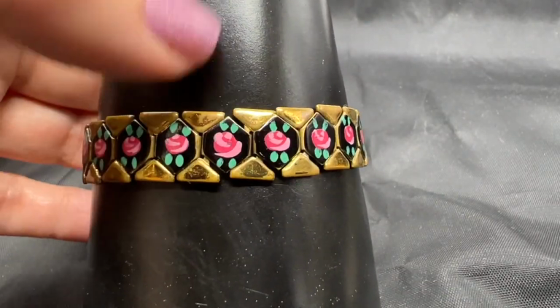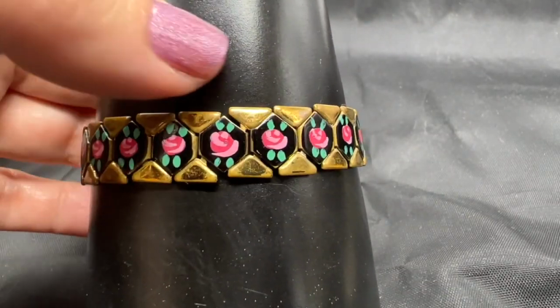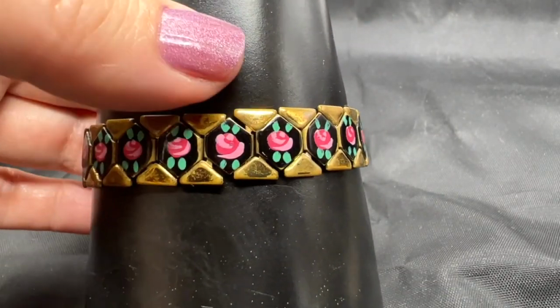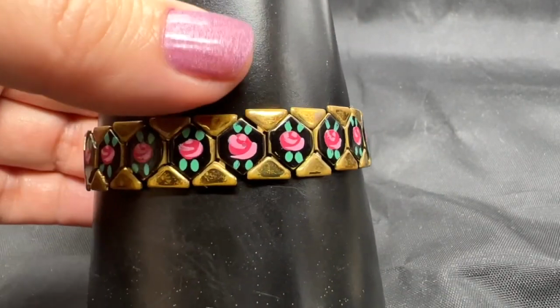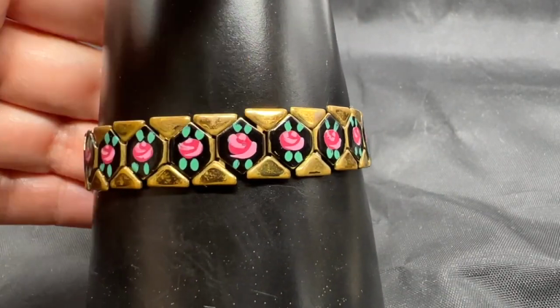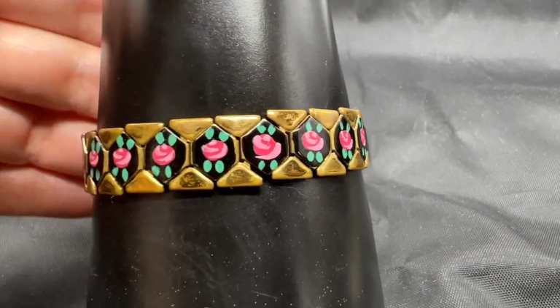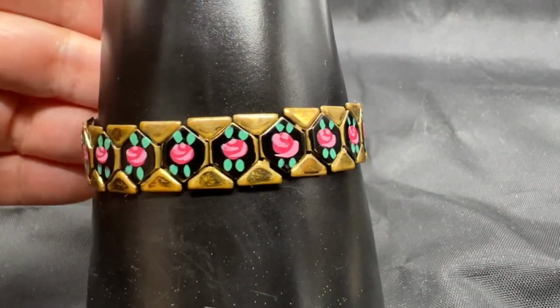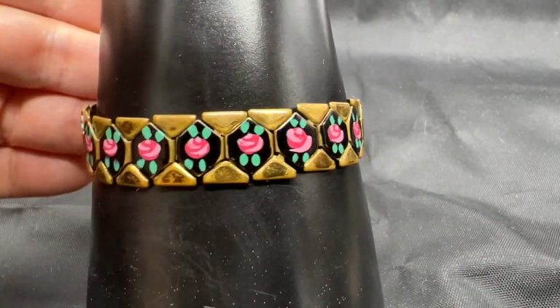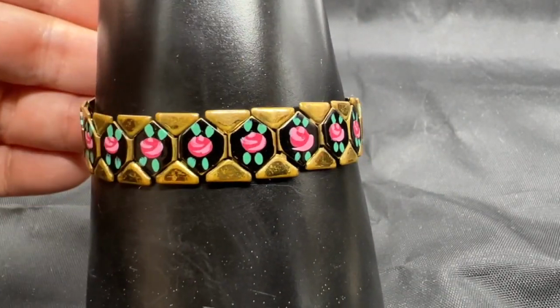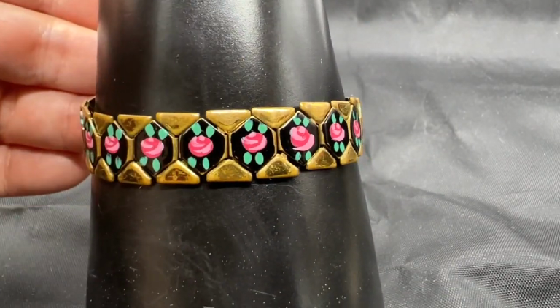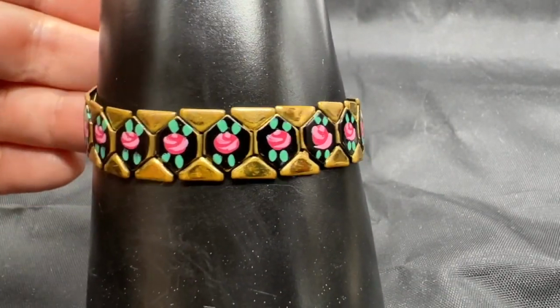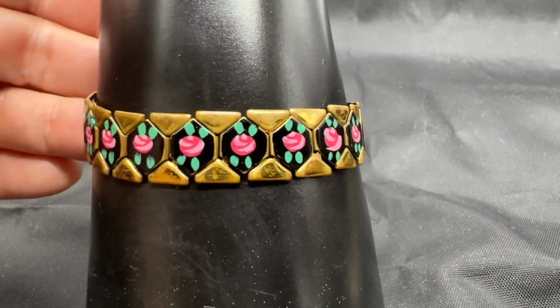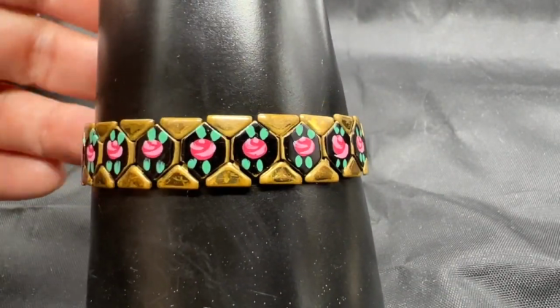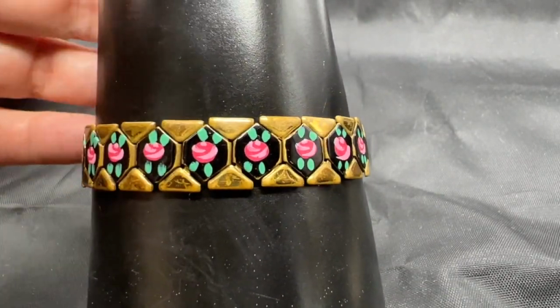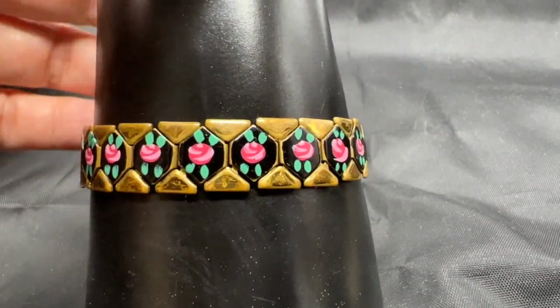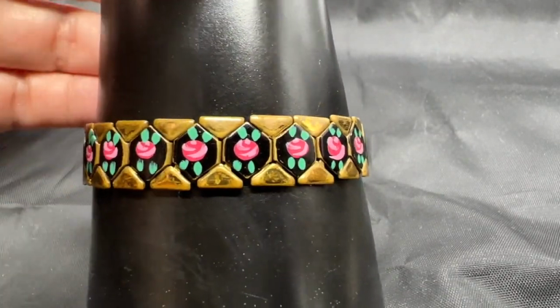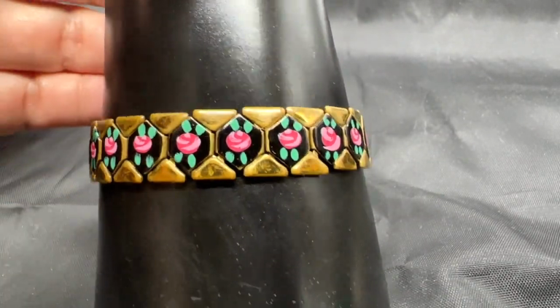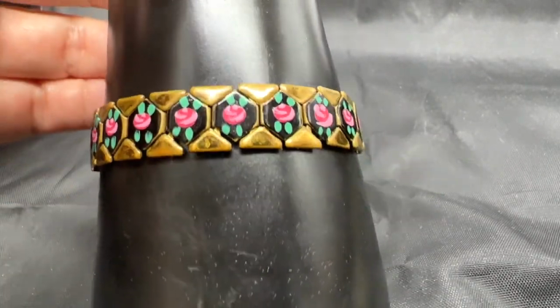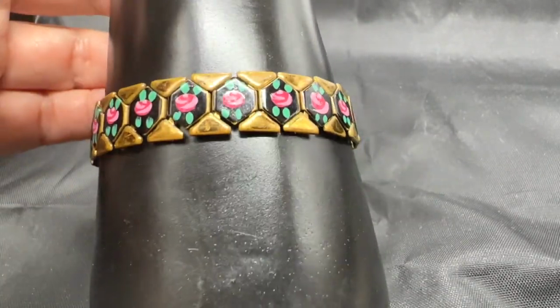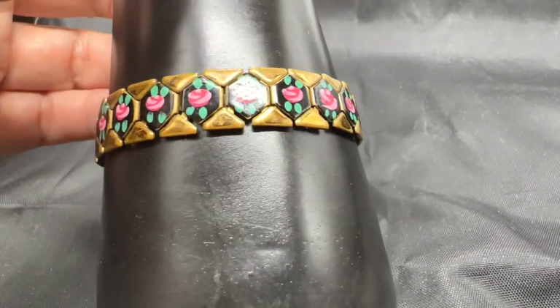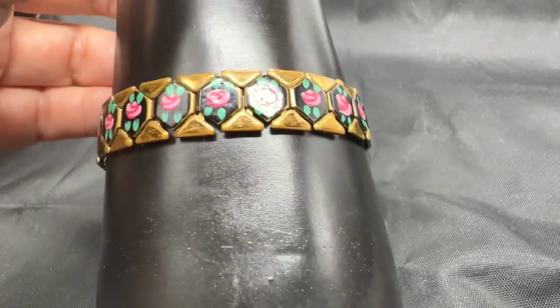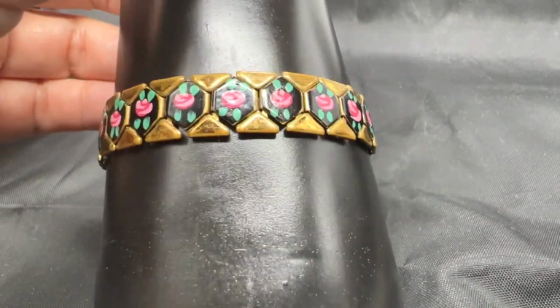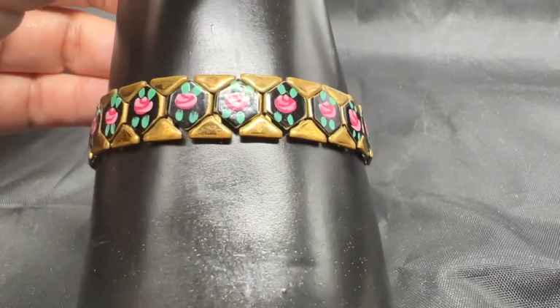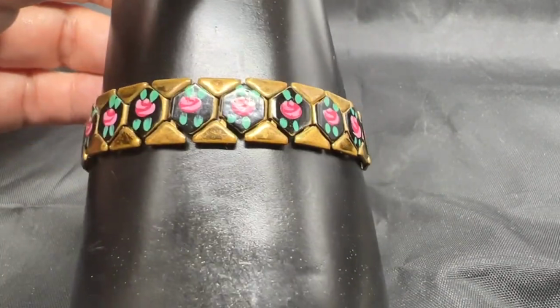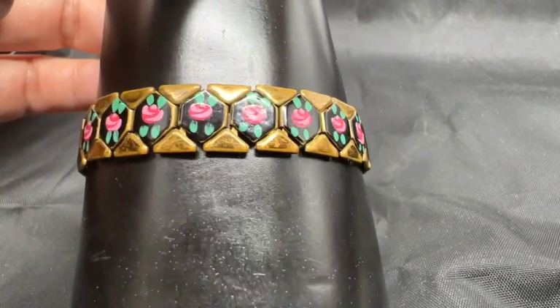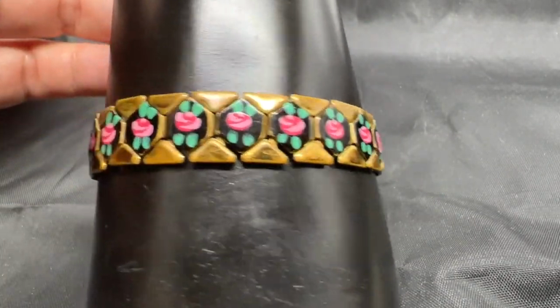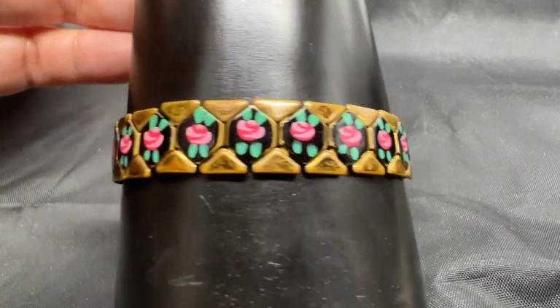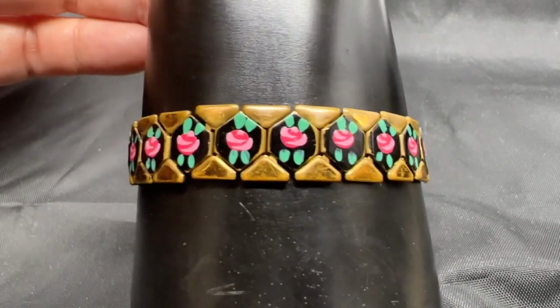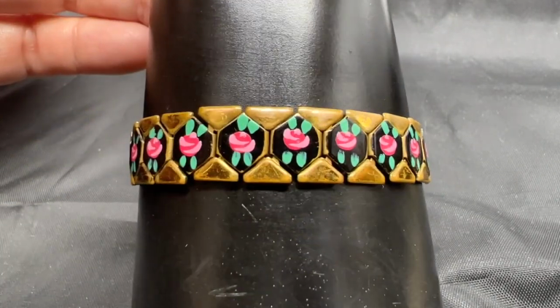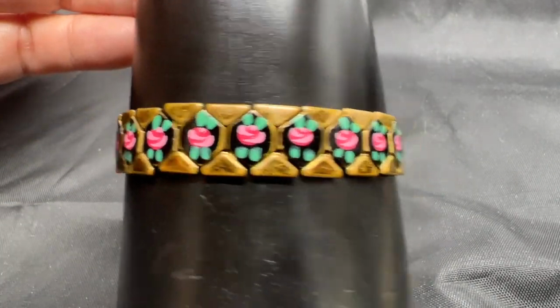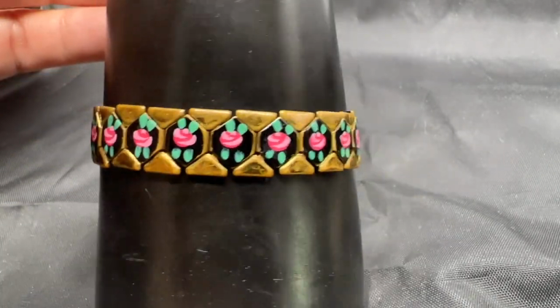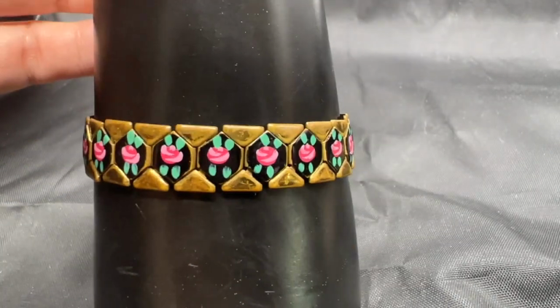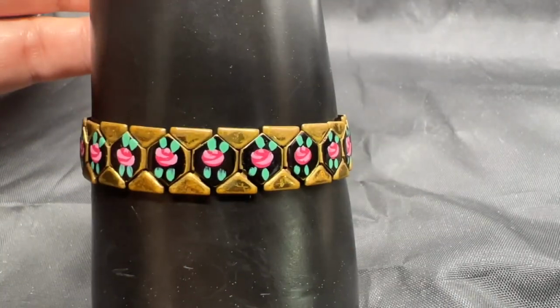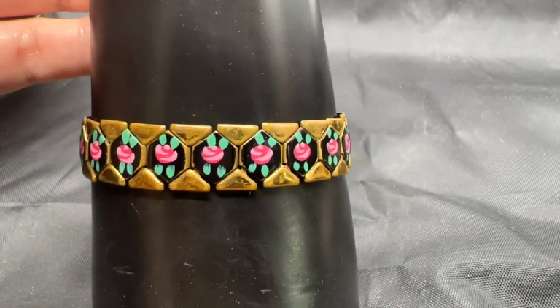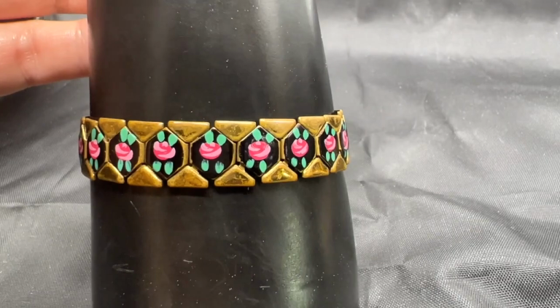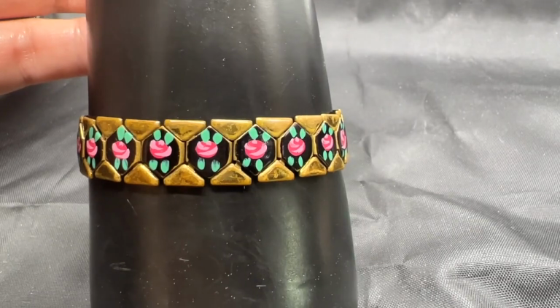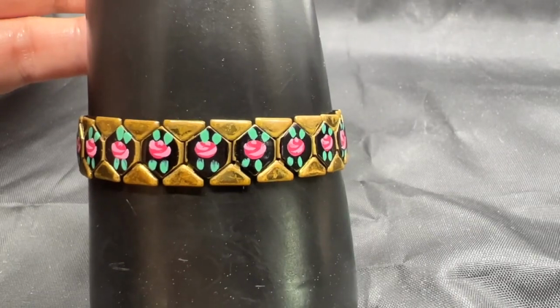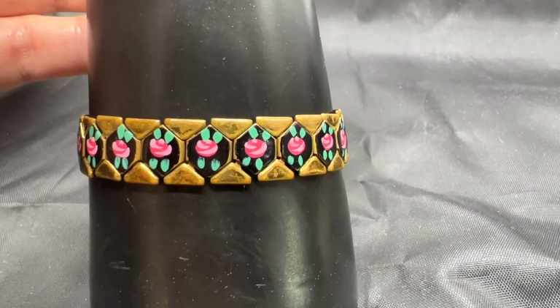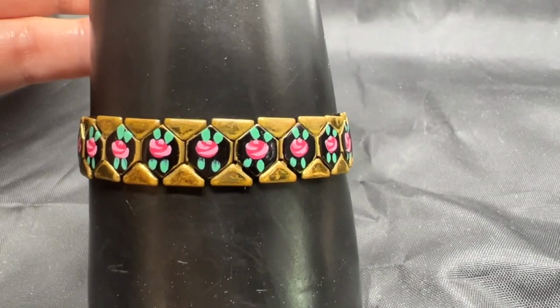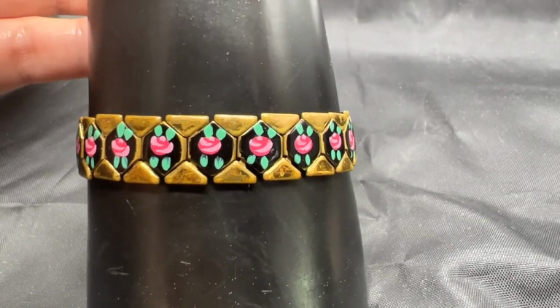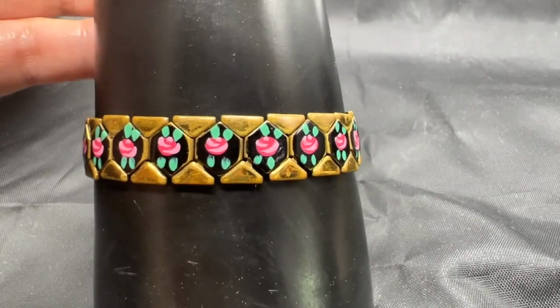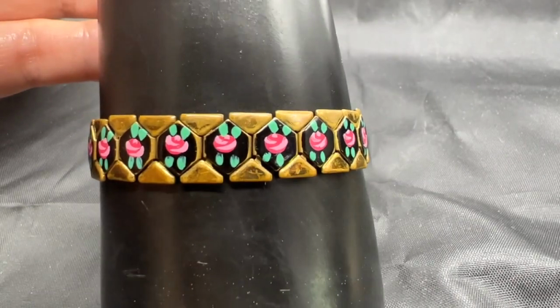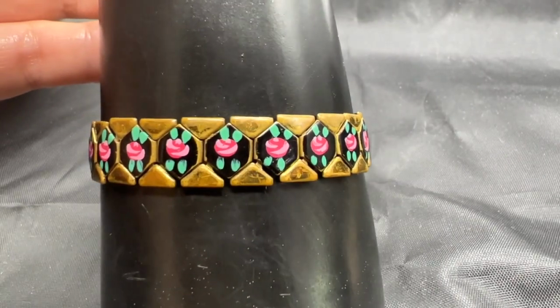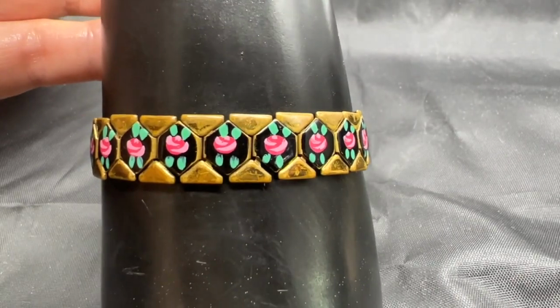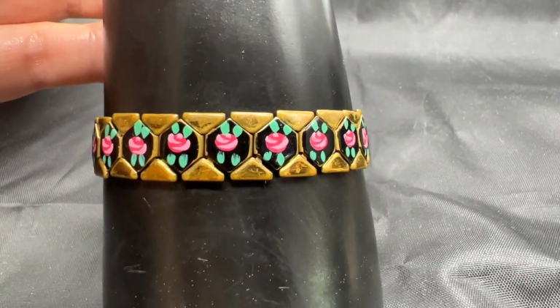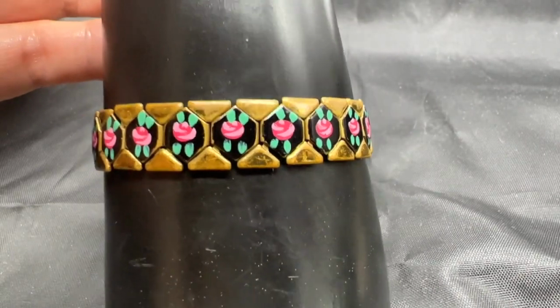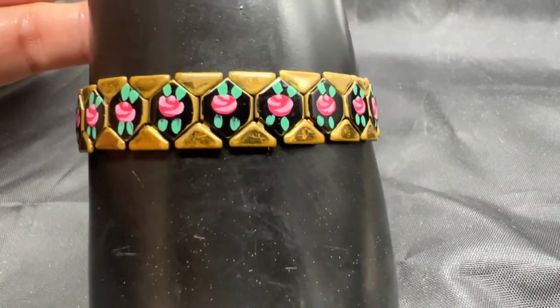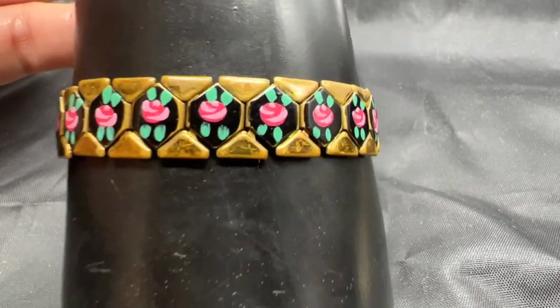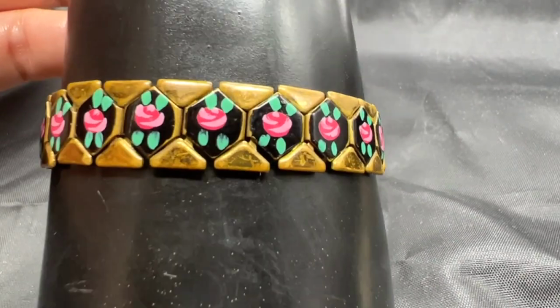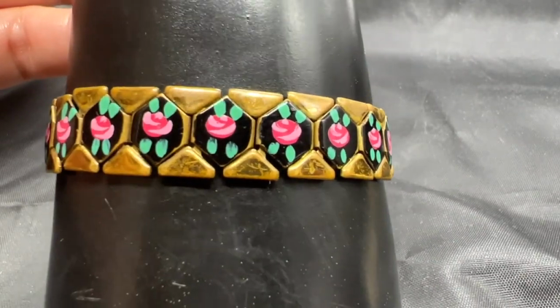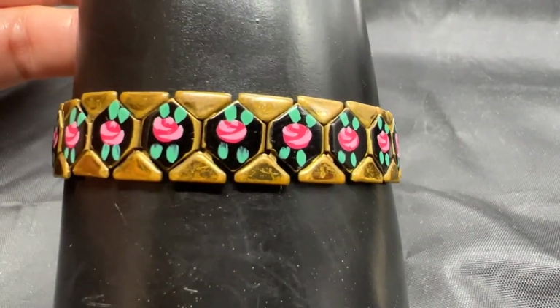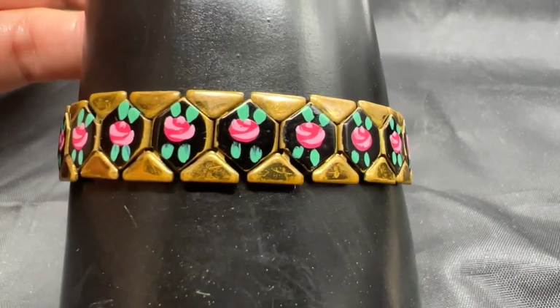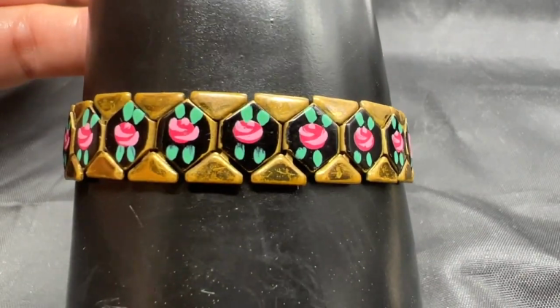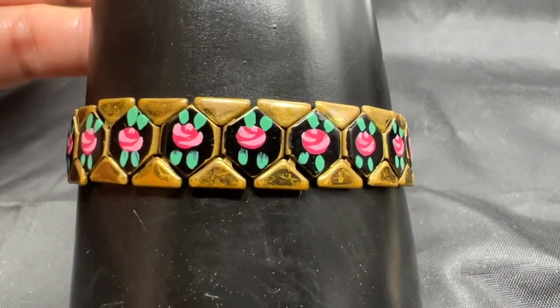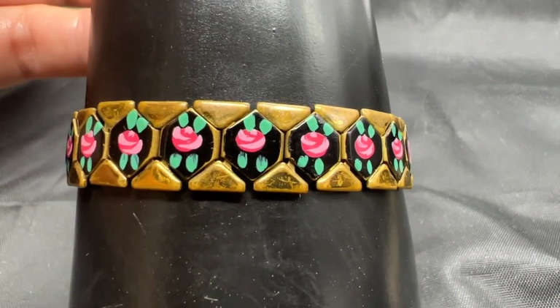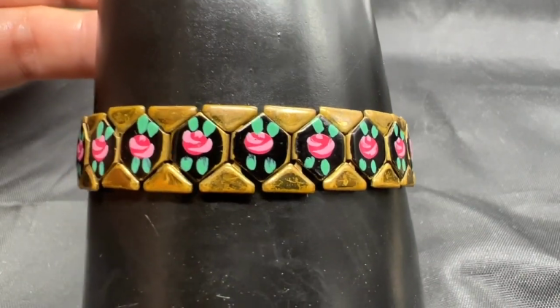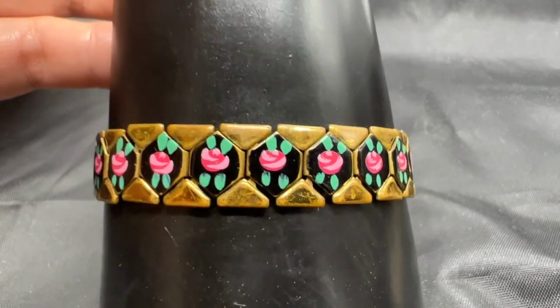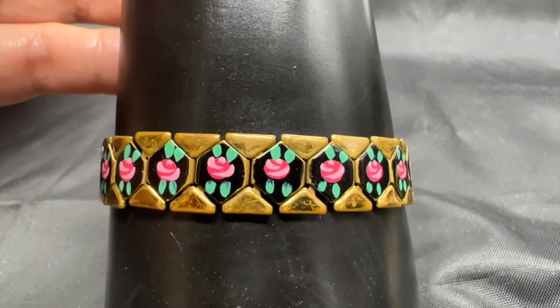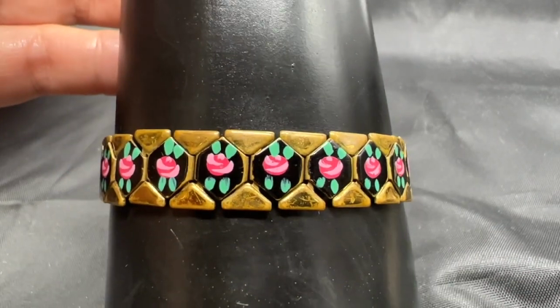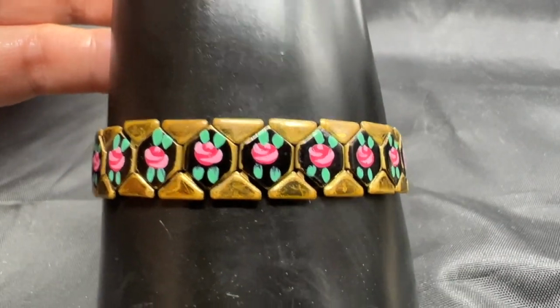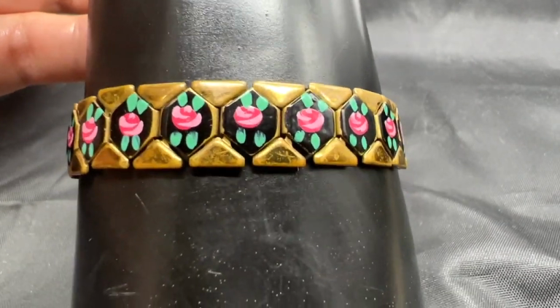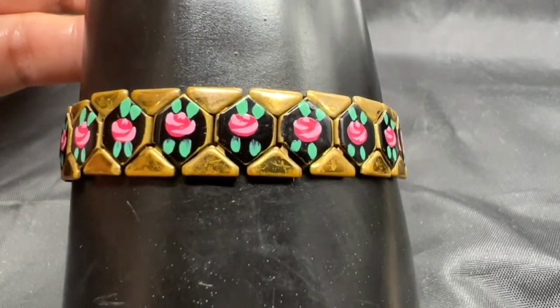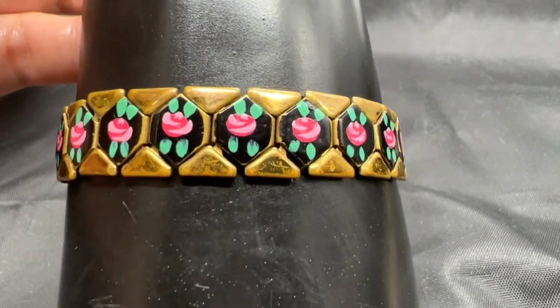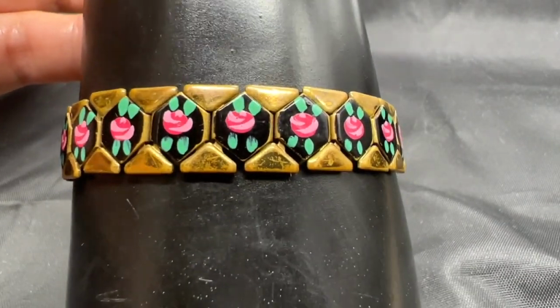Anyhow, look at this pretty little thing. Don't you love it? This one measures about seven inches and it's $35.